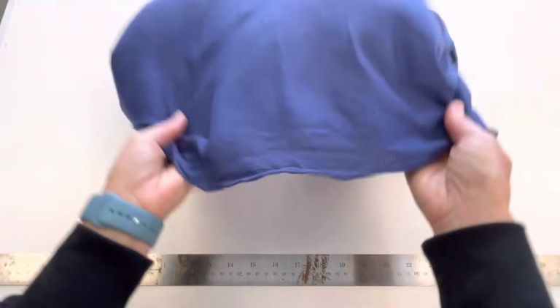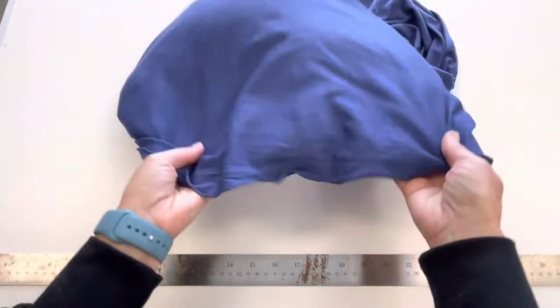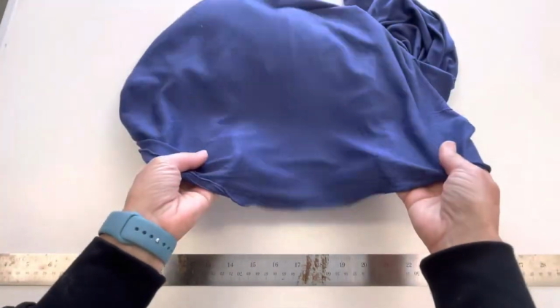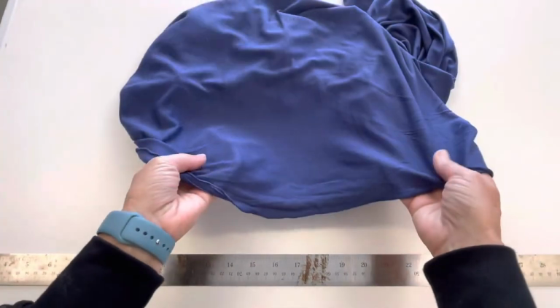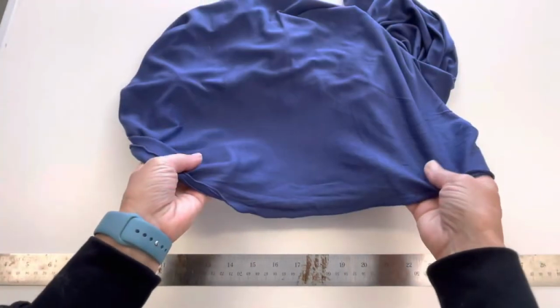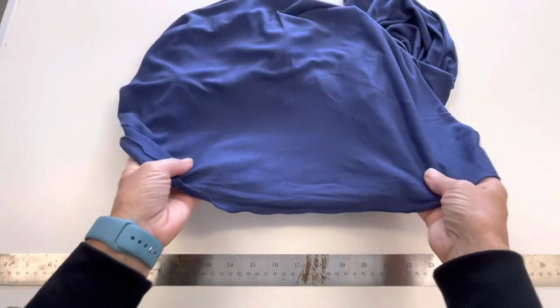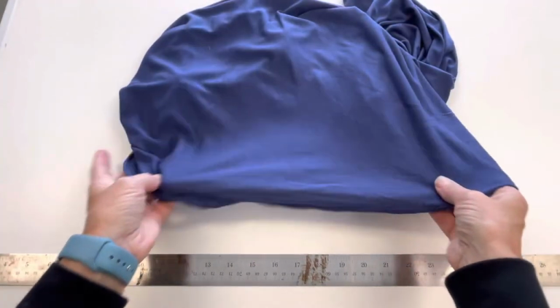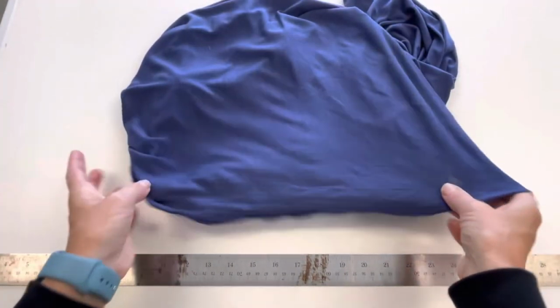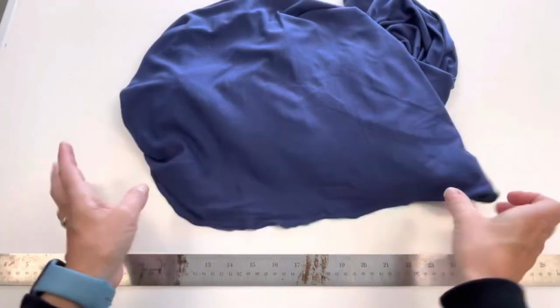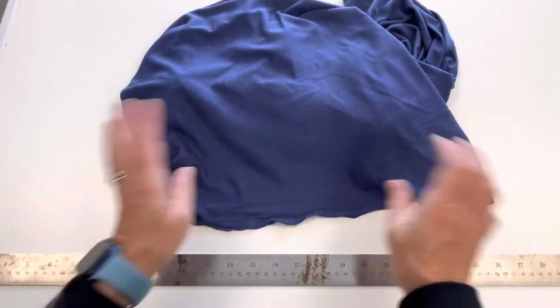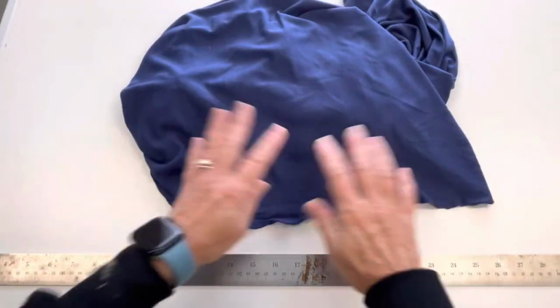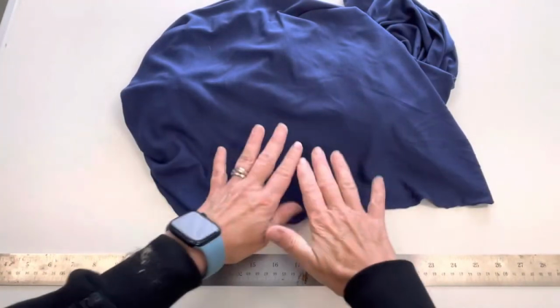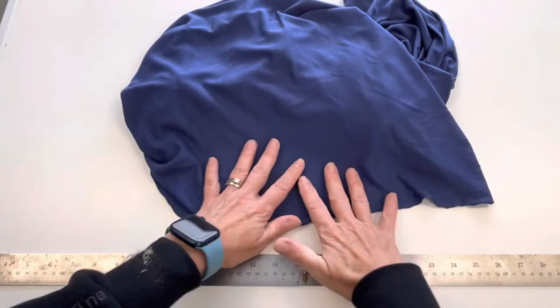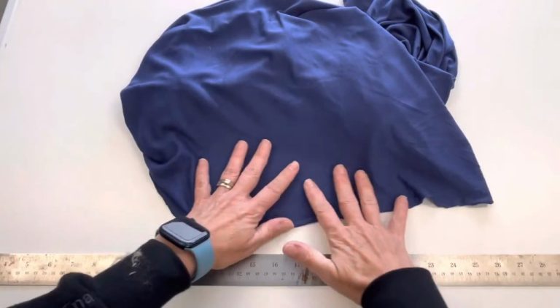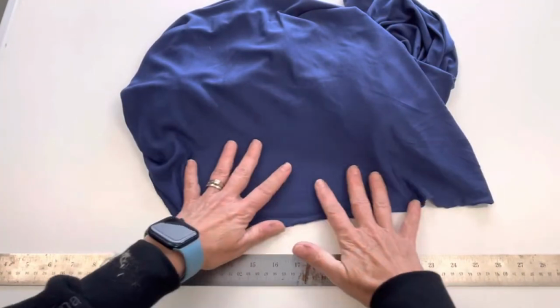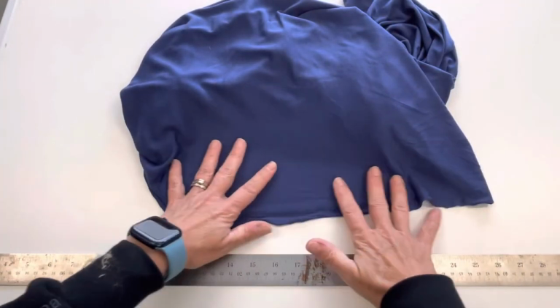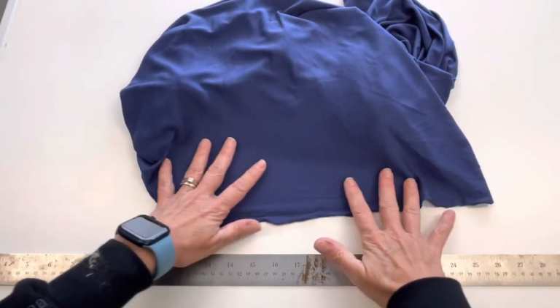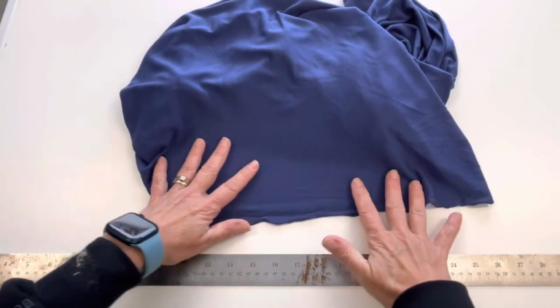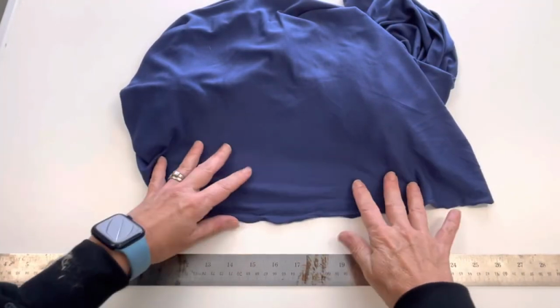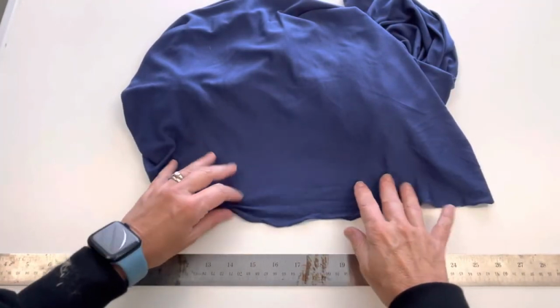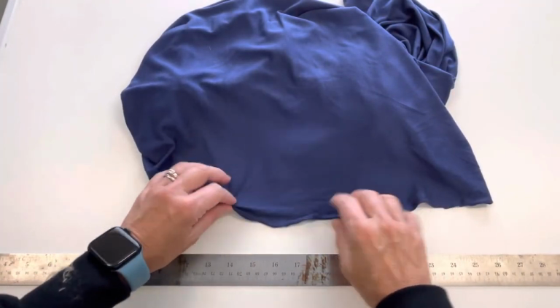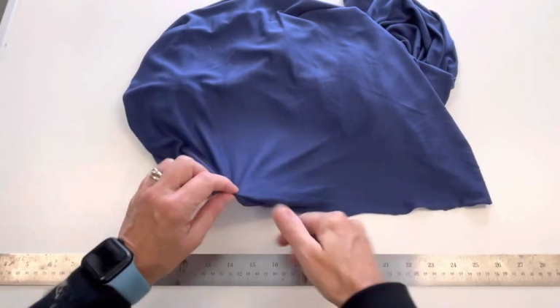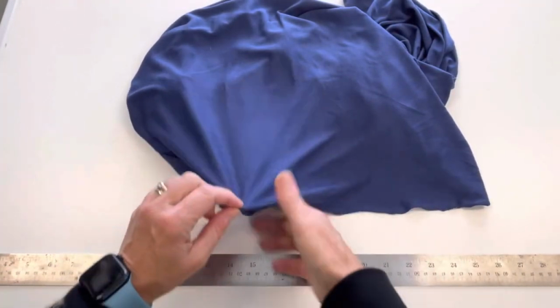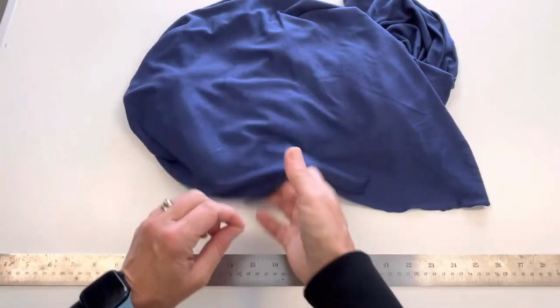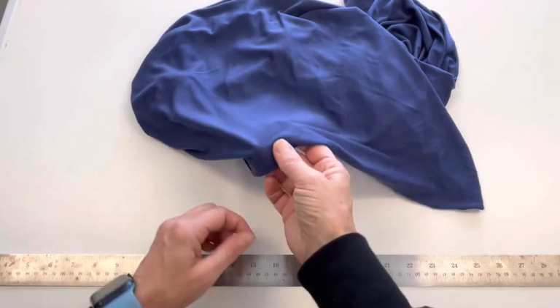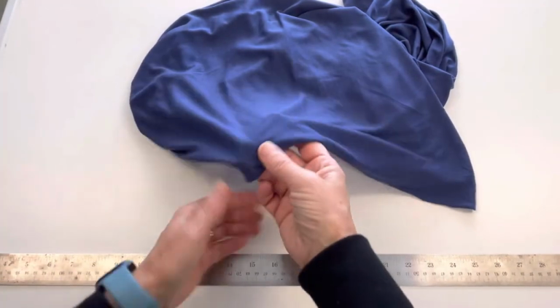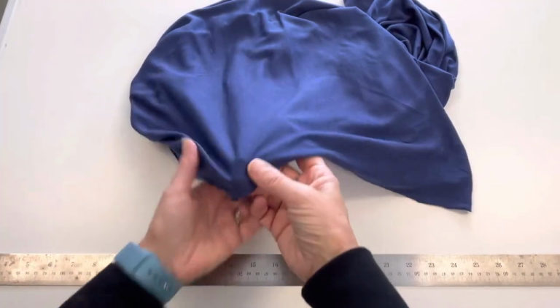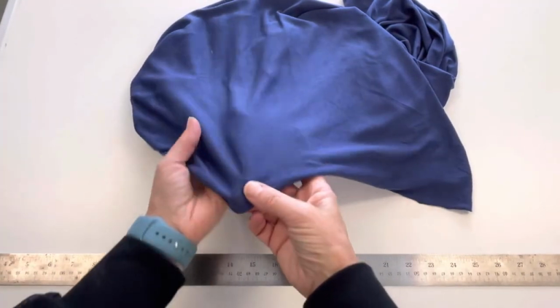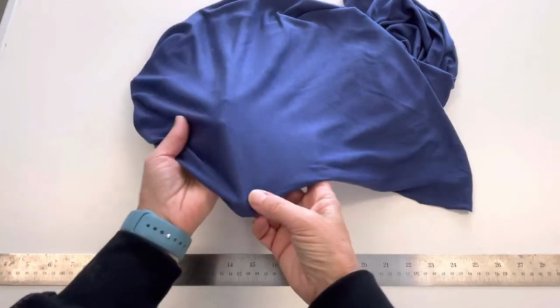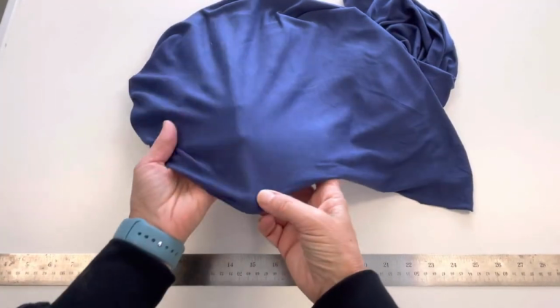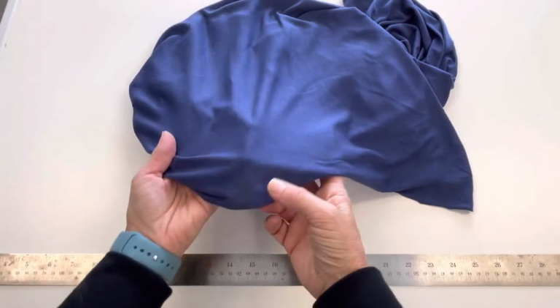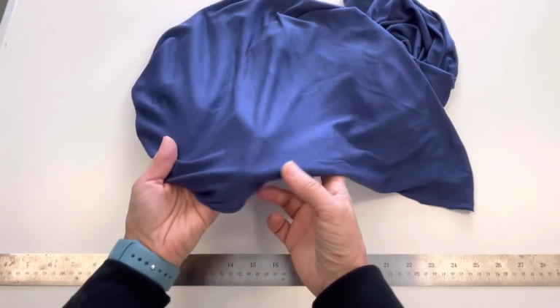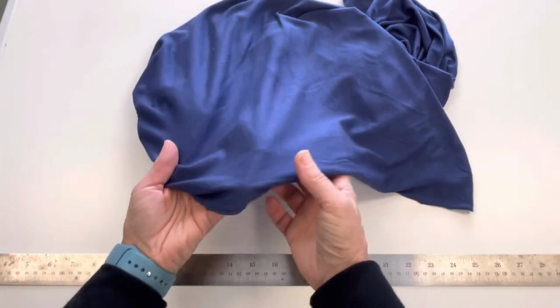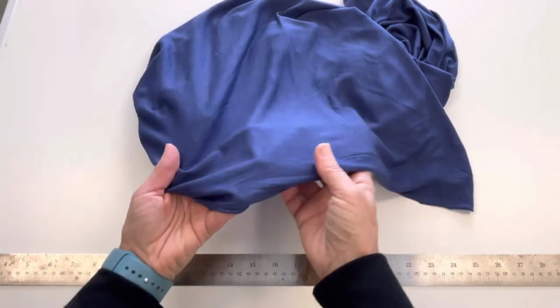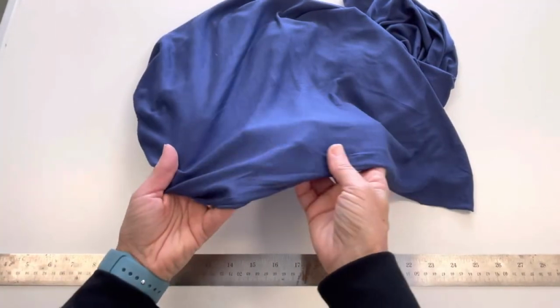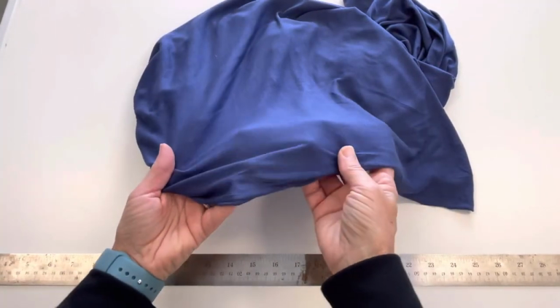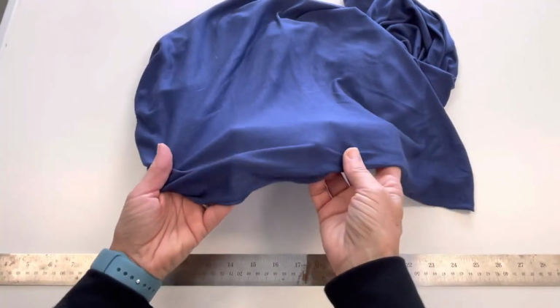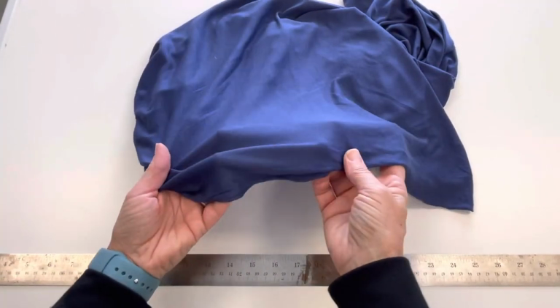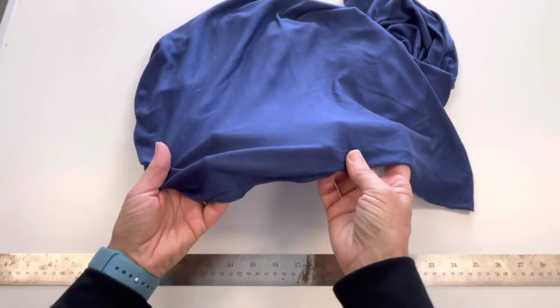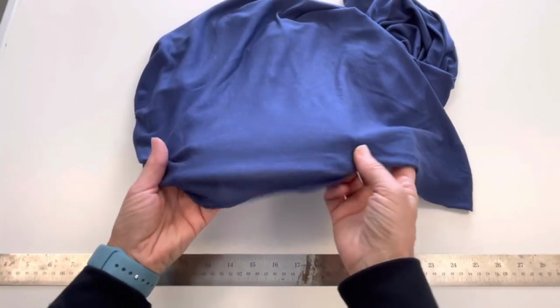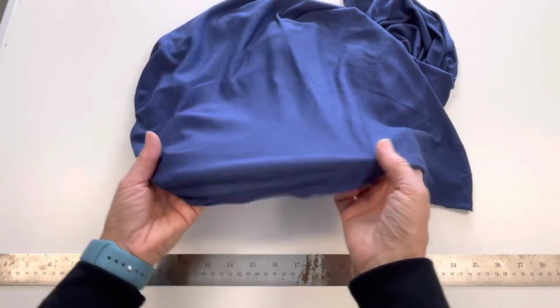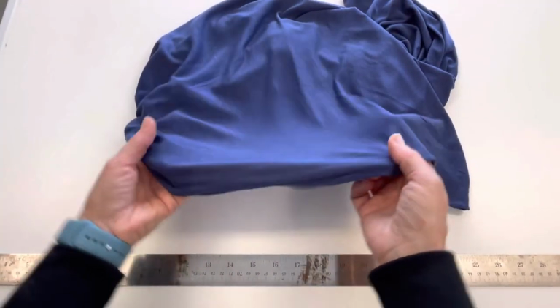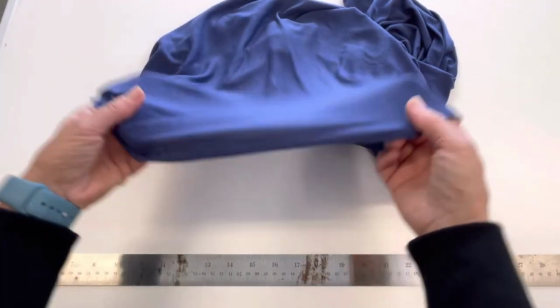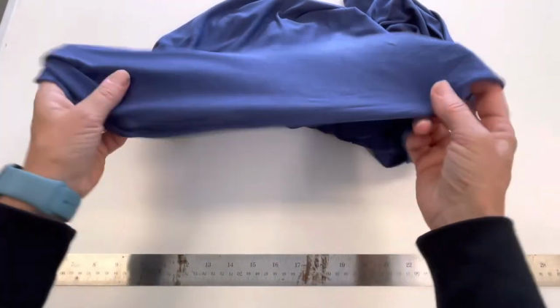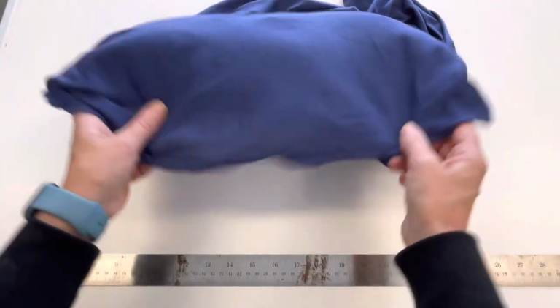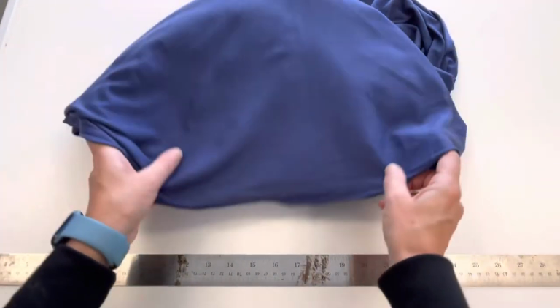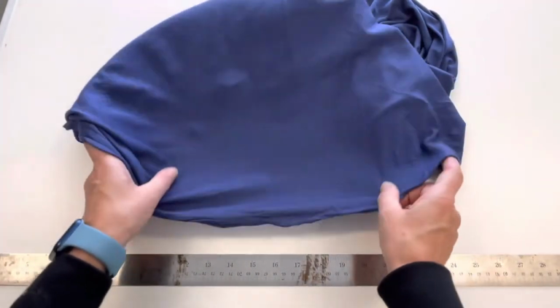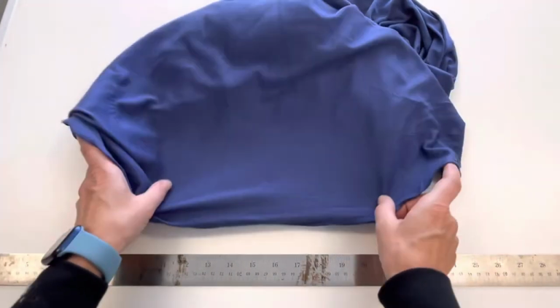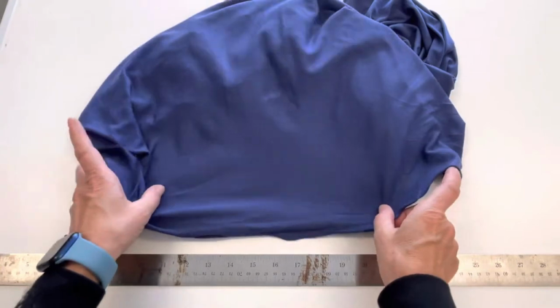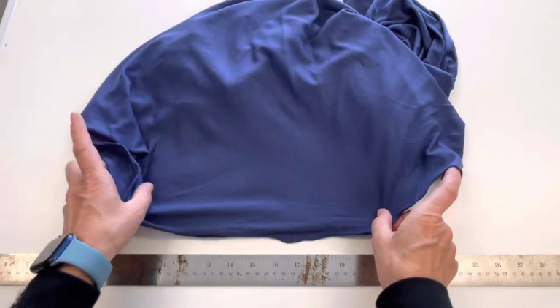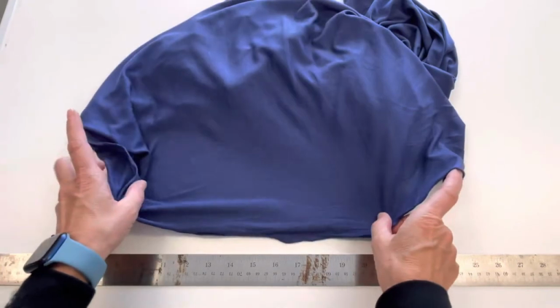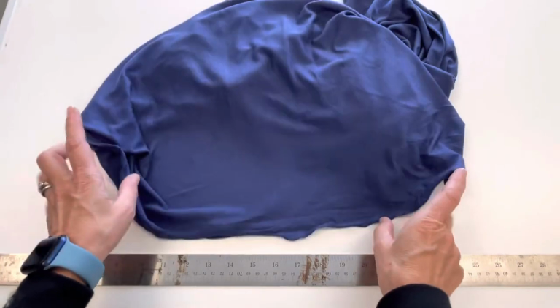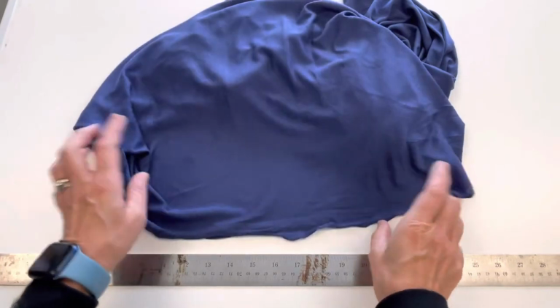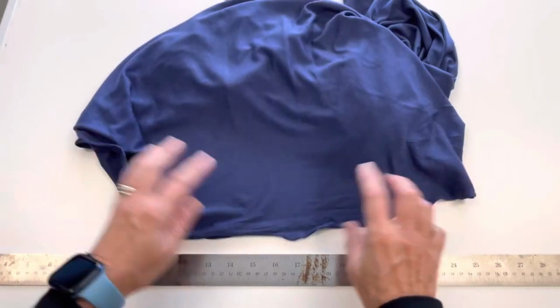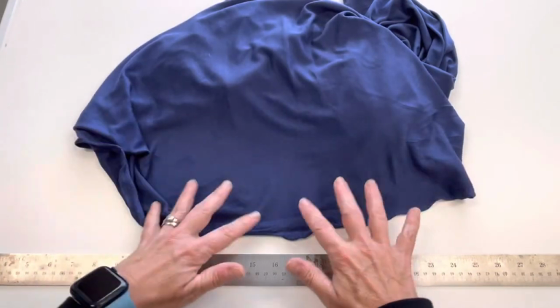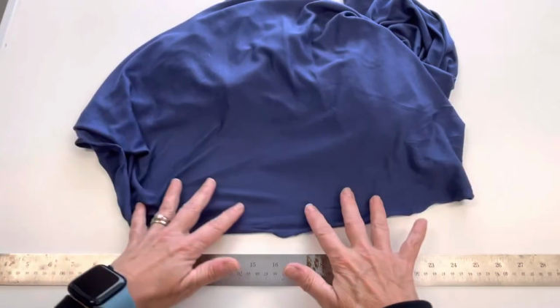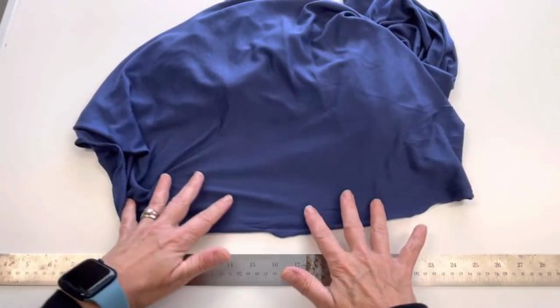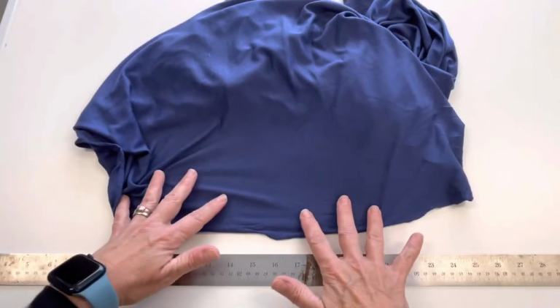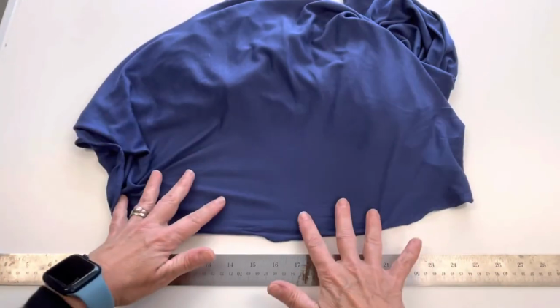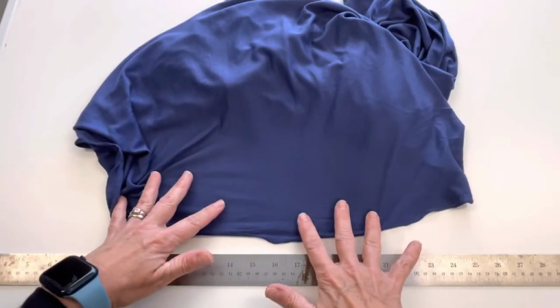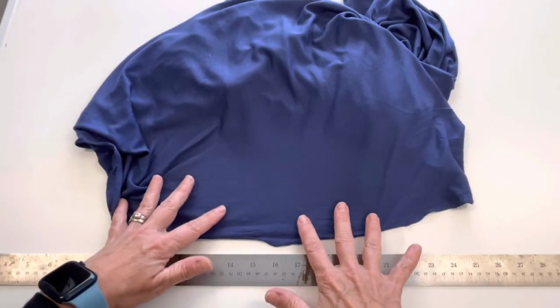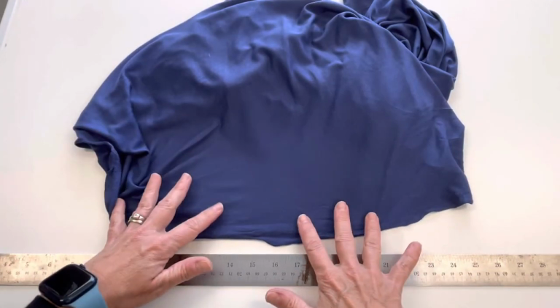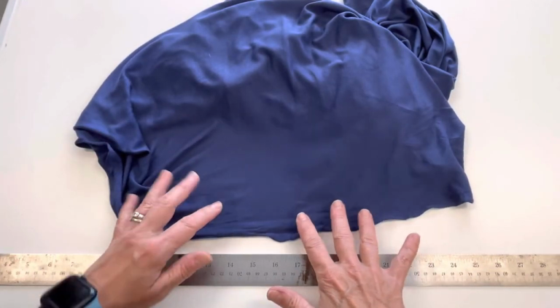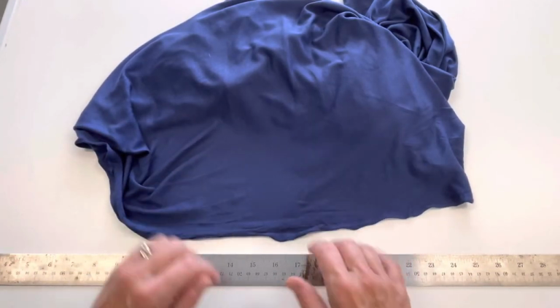Soft, drapey, and cool to the touch. Micro tensile jersey.